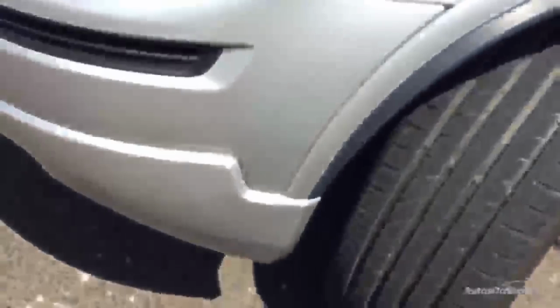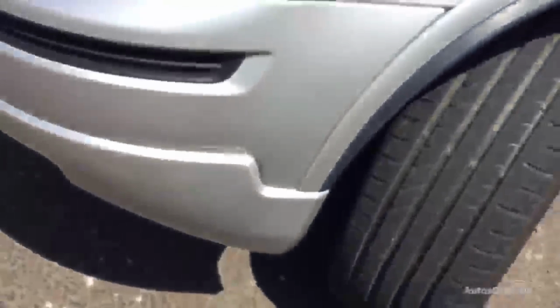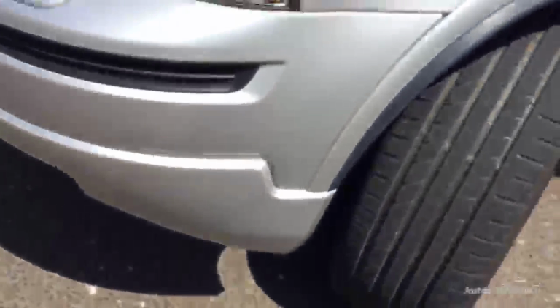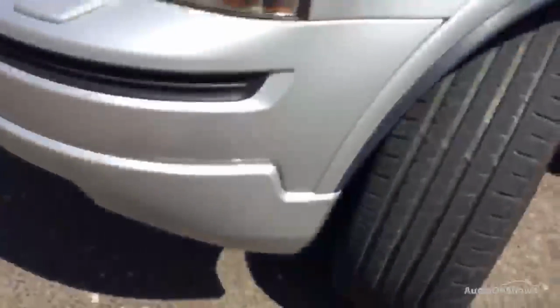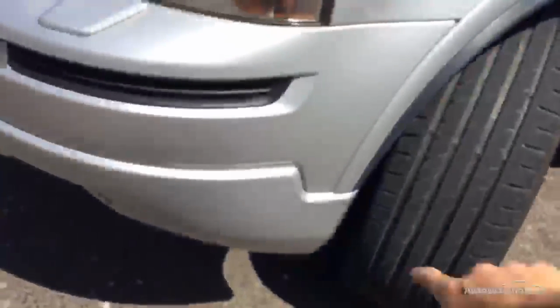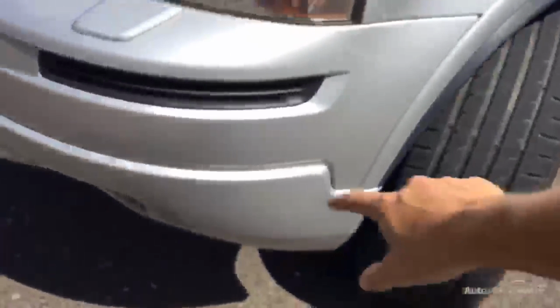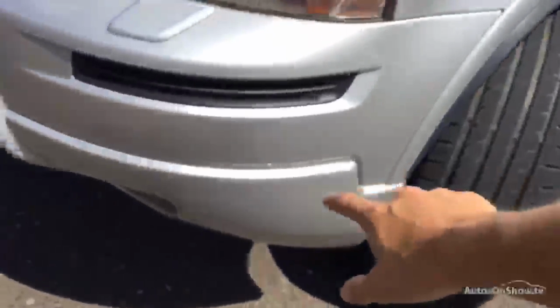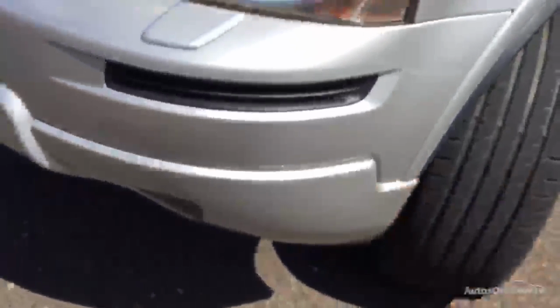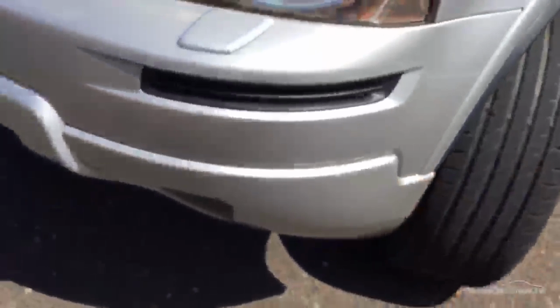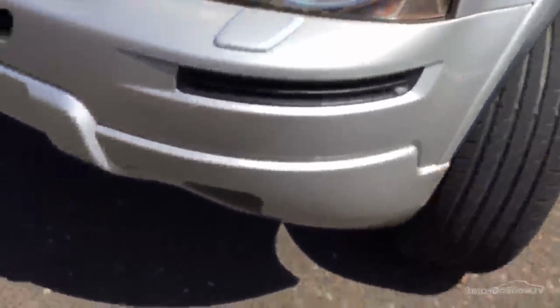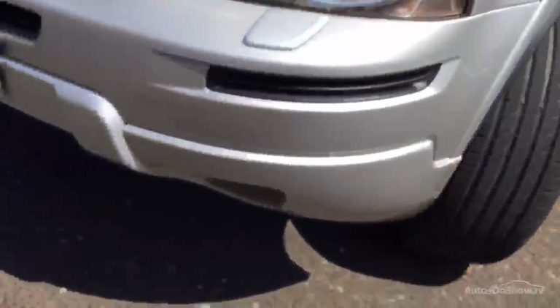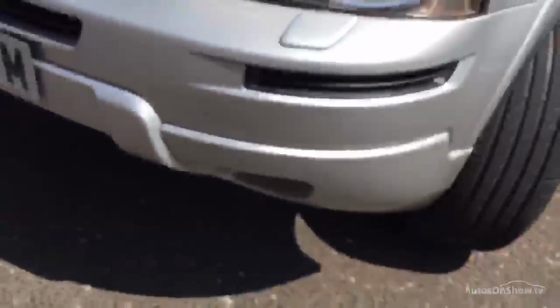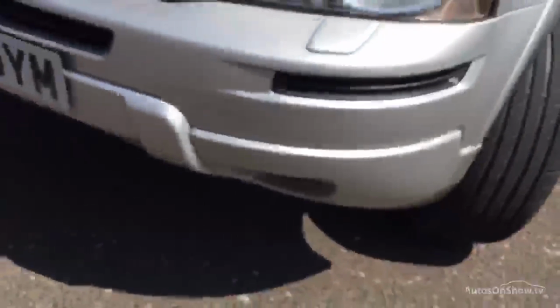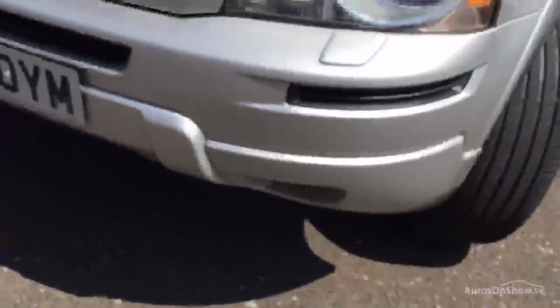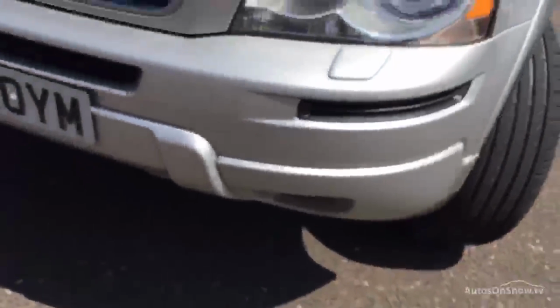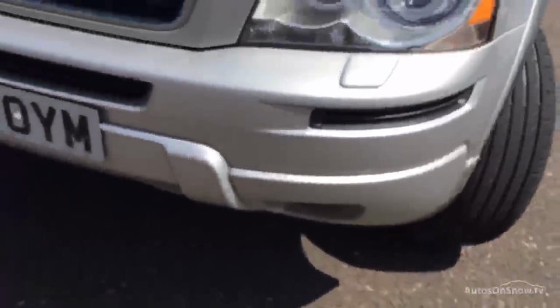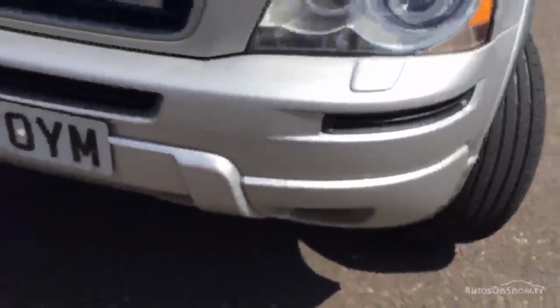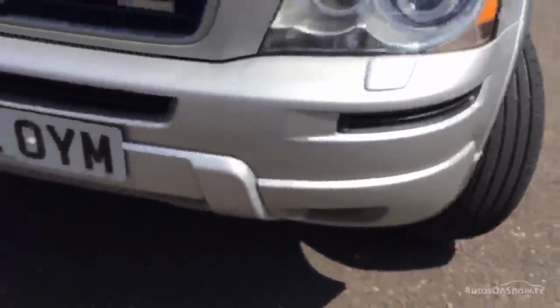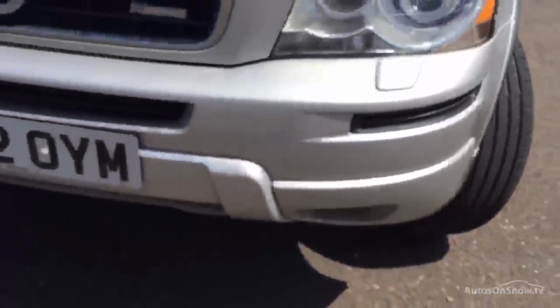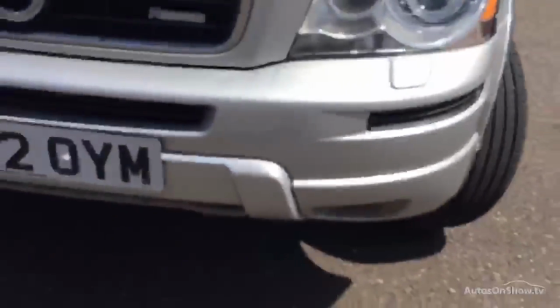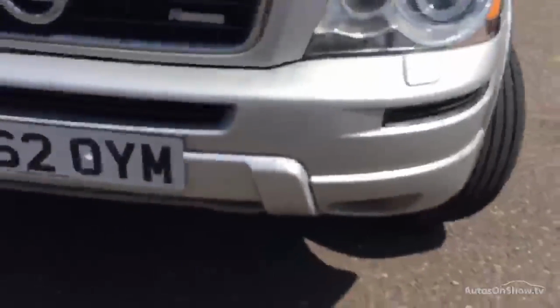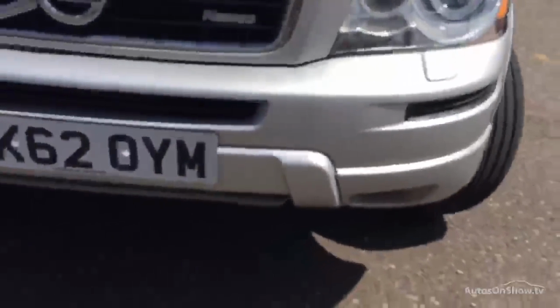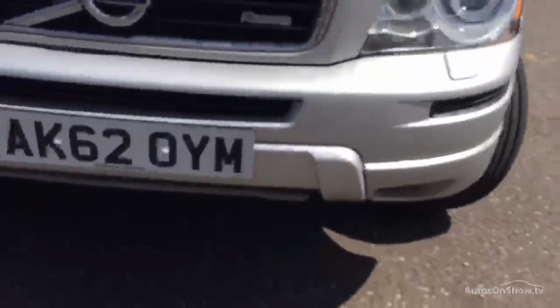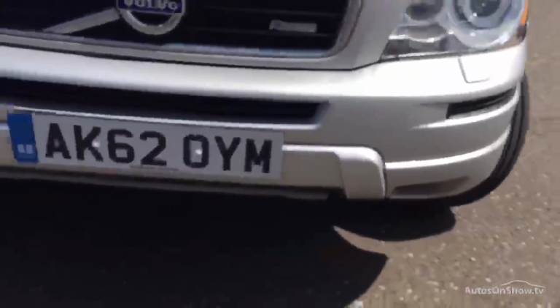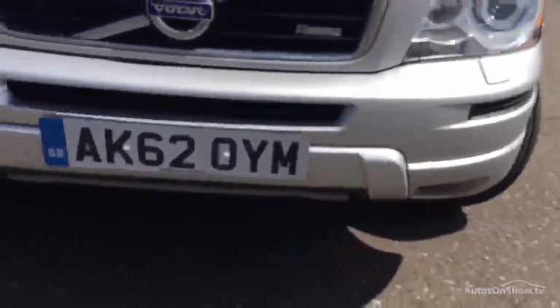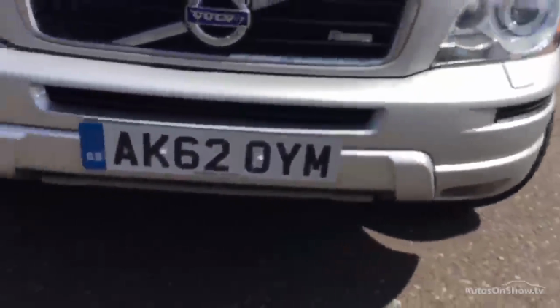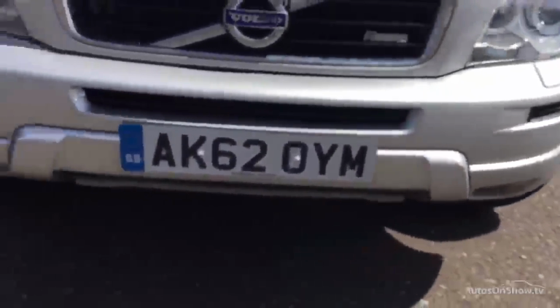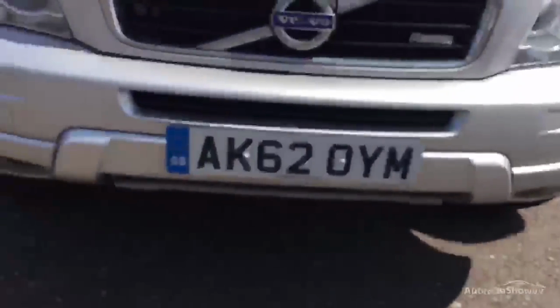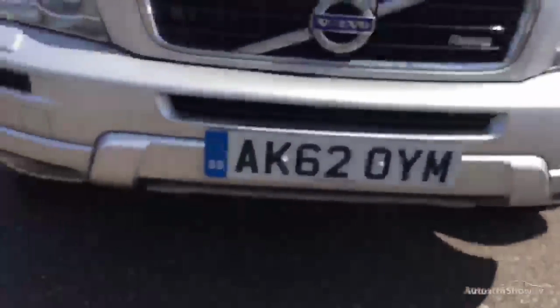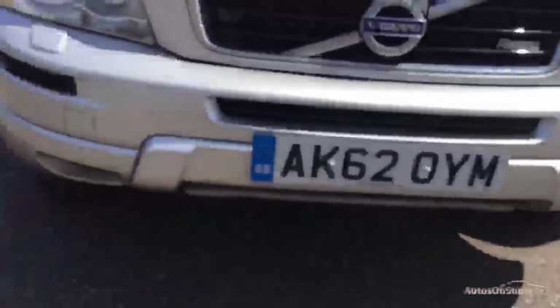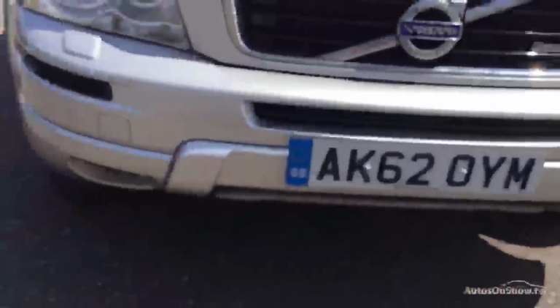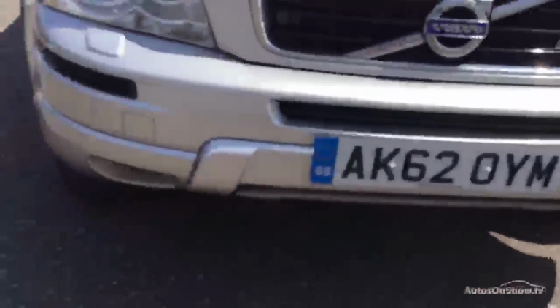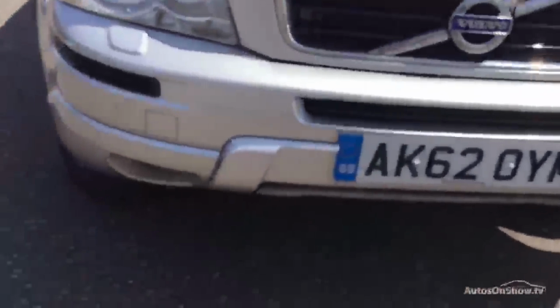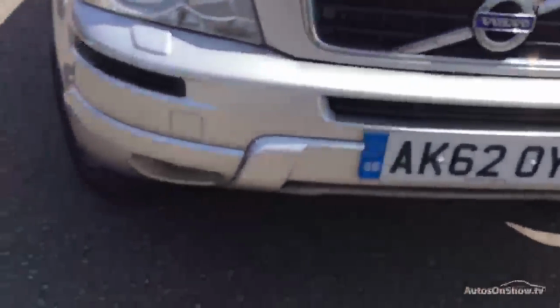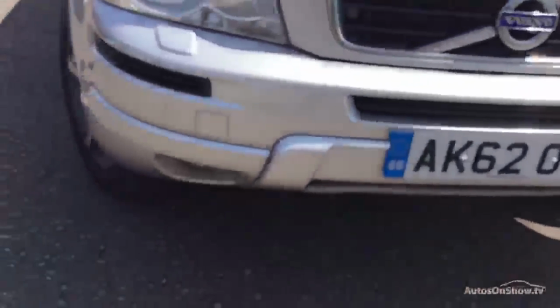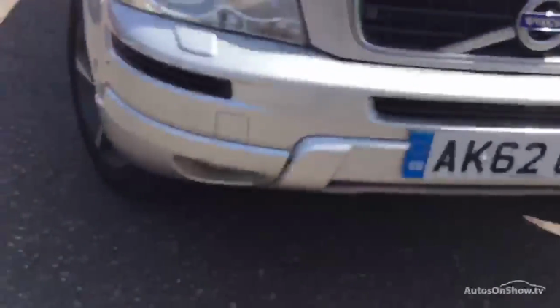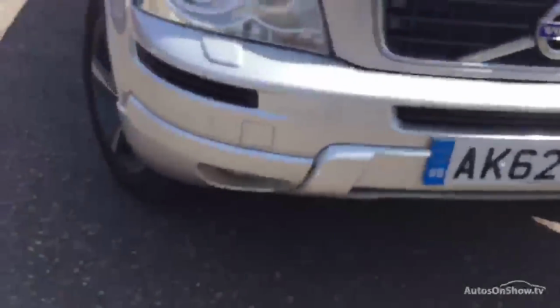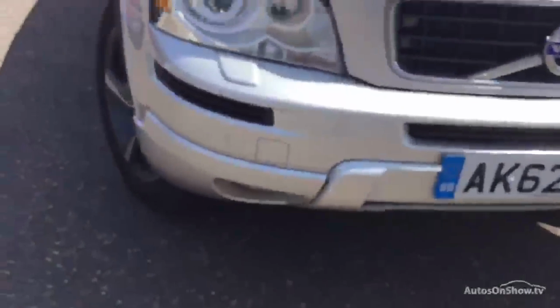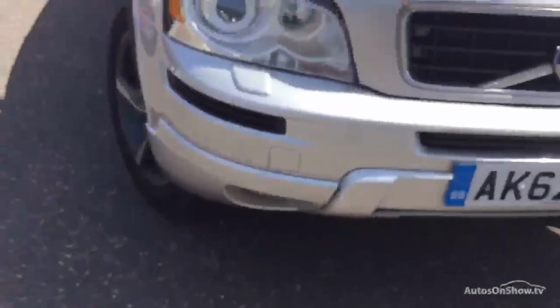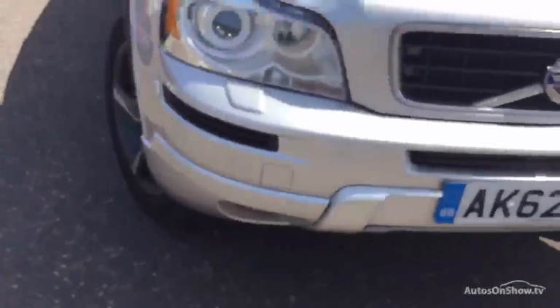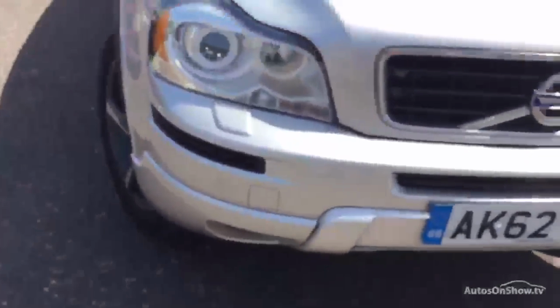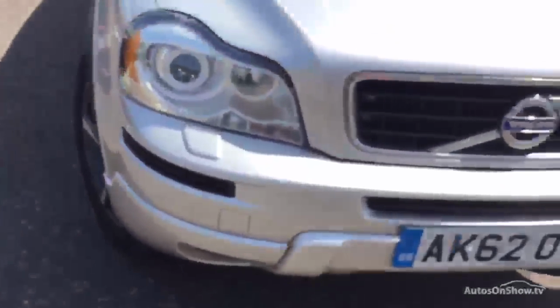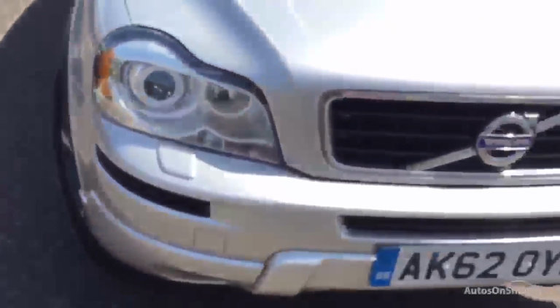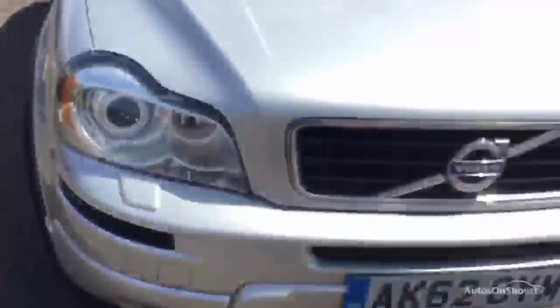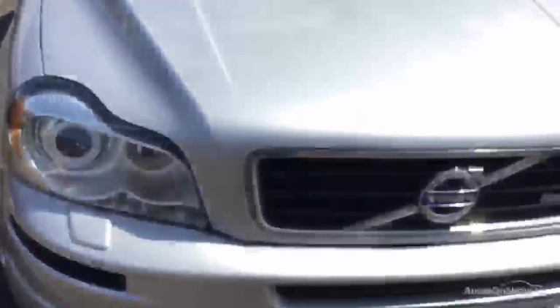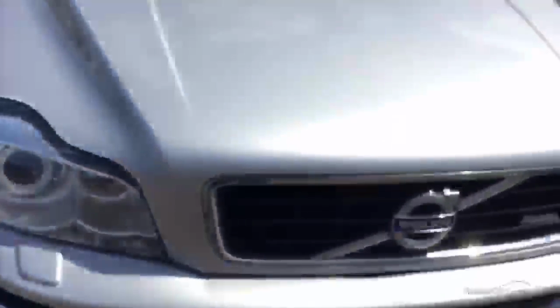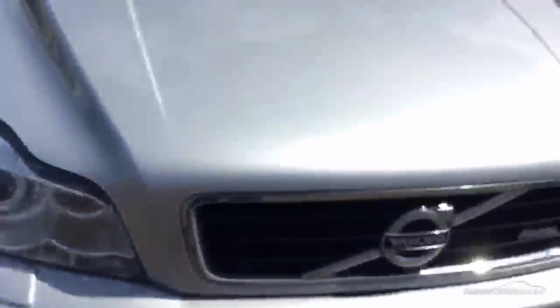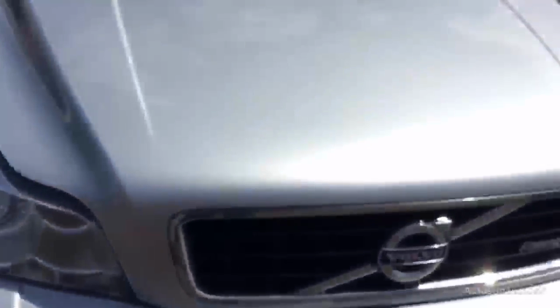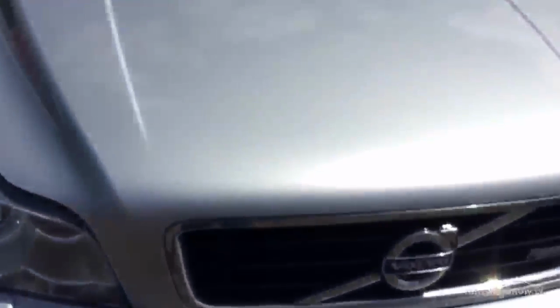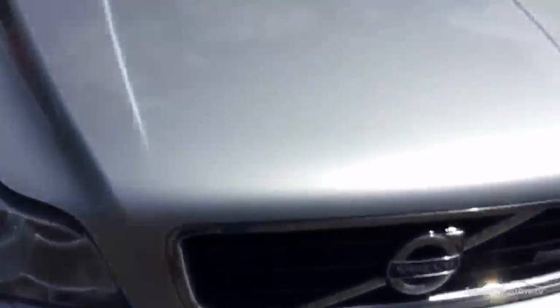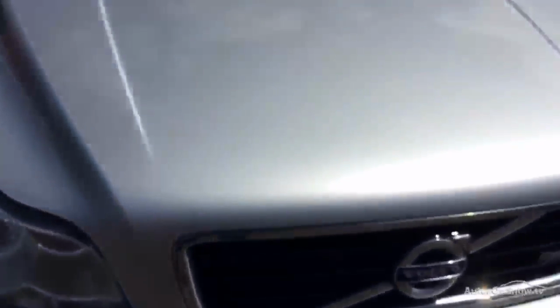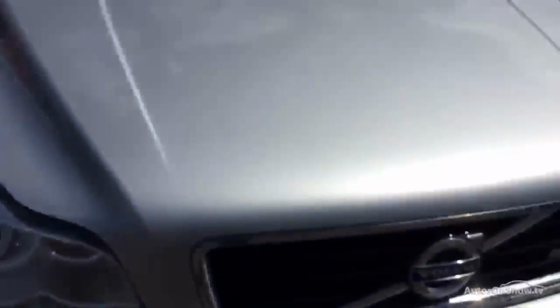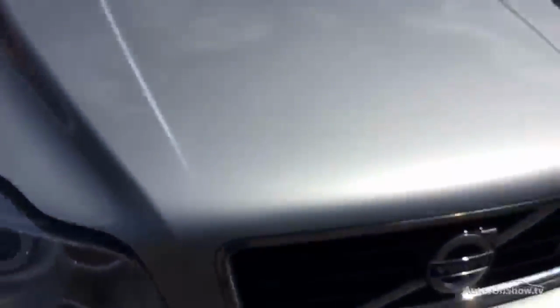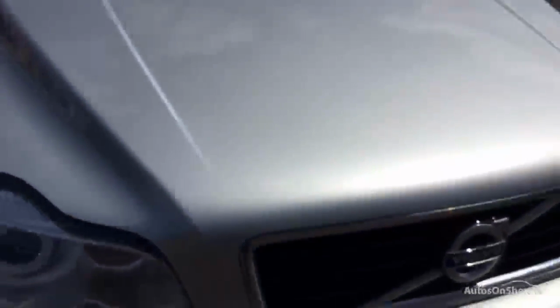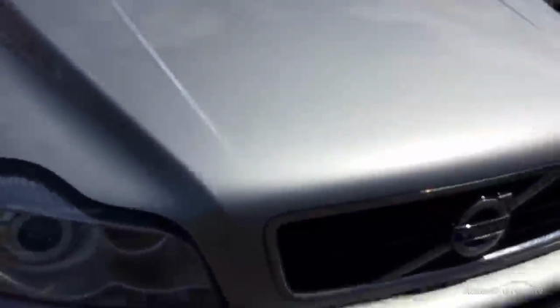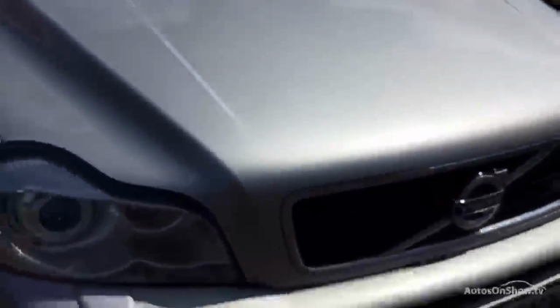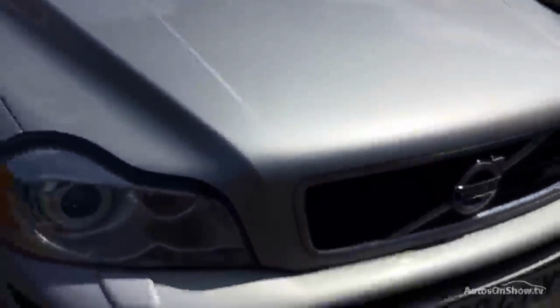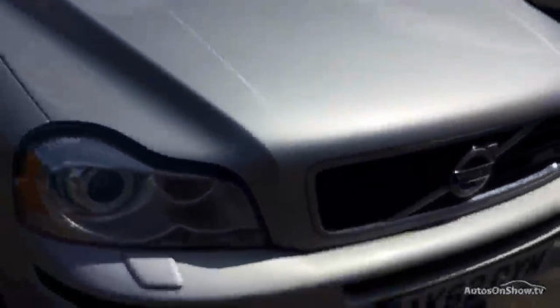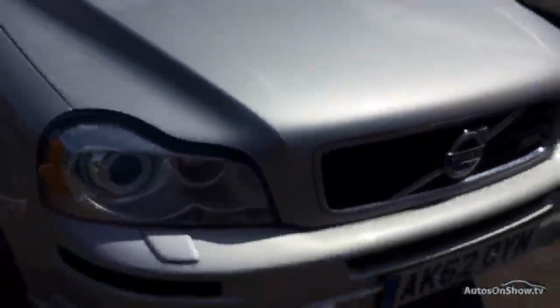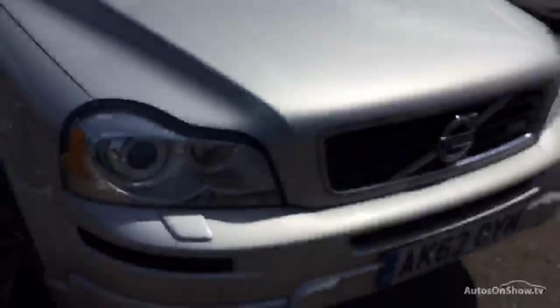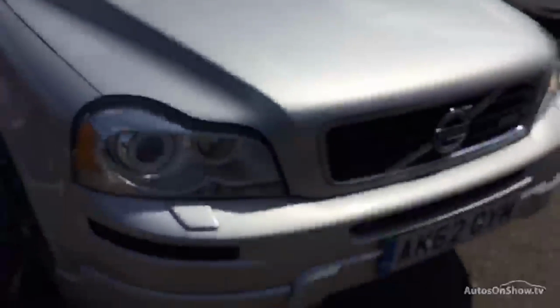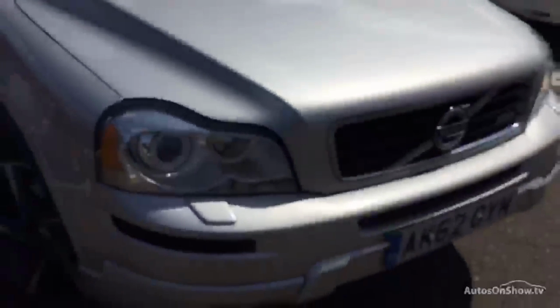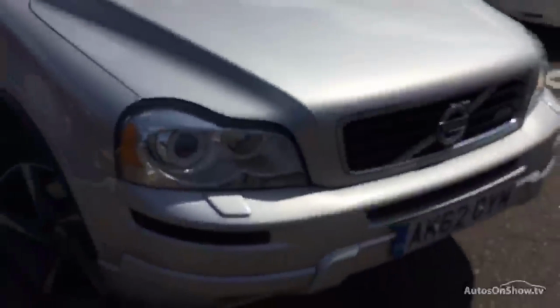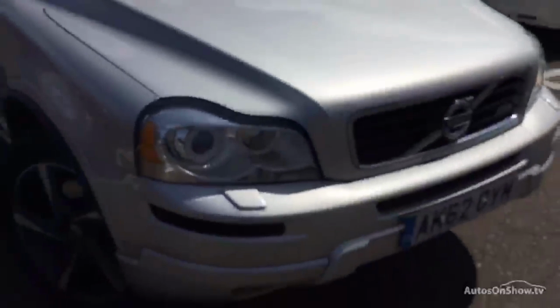On the front there are a couple of scratches that'll need a mop and polish, the front end has just a couple of stone chips with no major damage visible, and there are one or two stone chips on the bonnet as well.